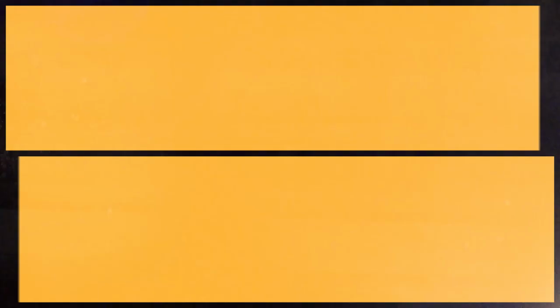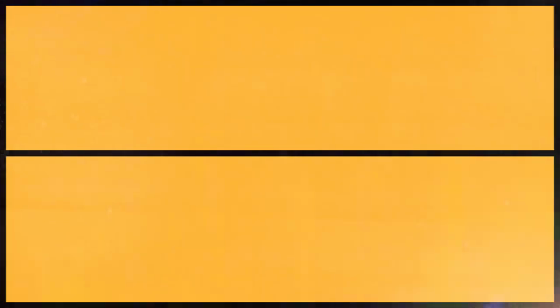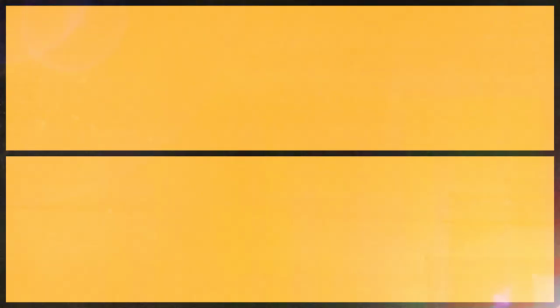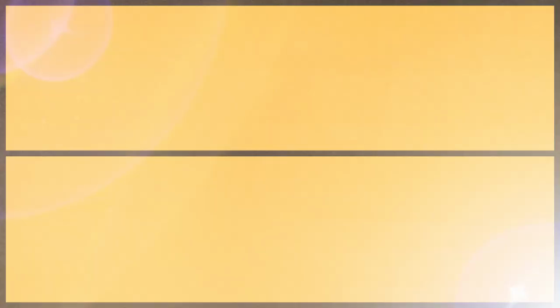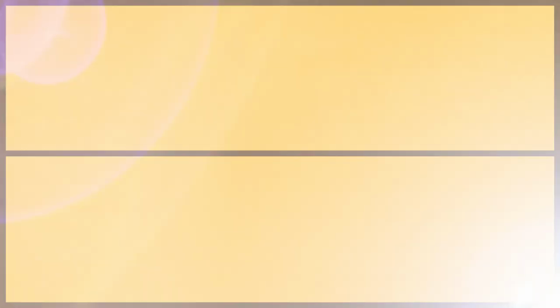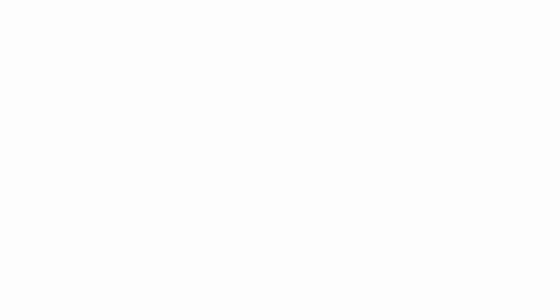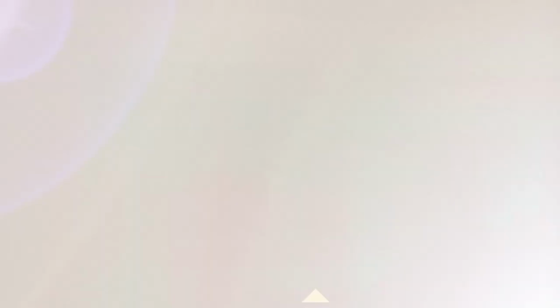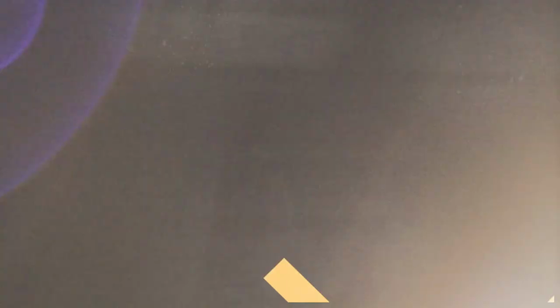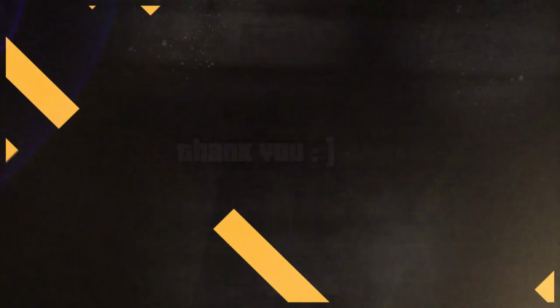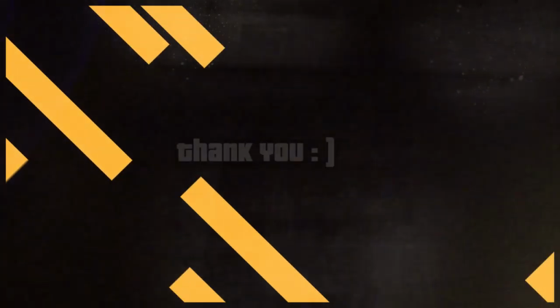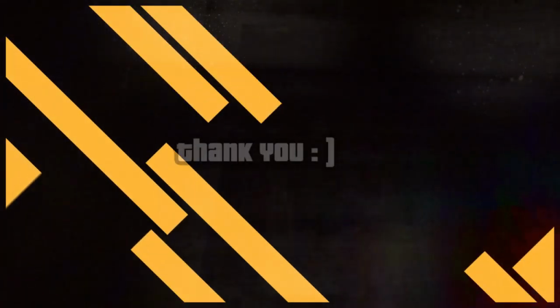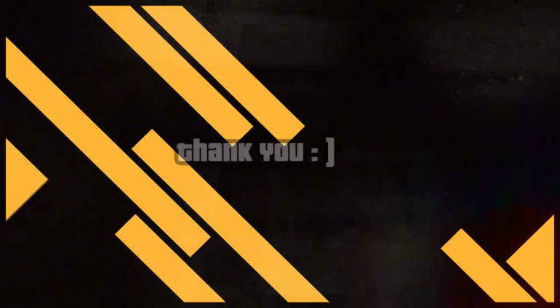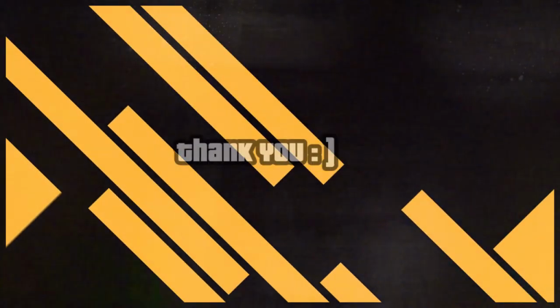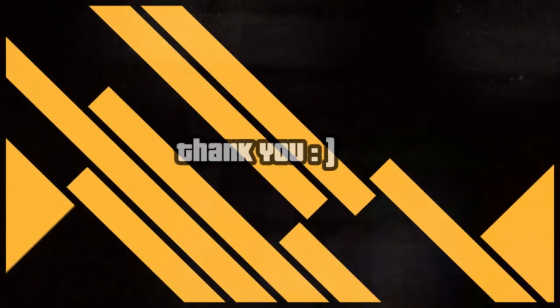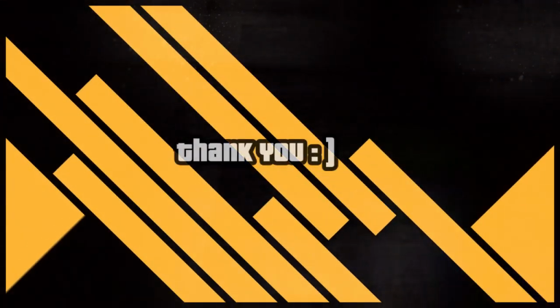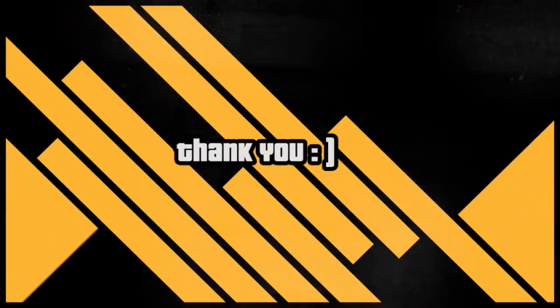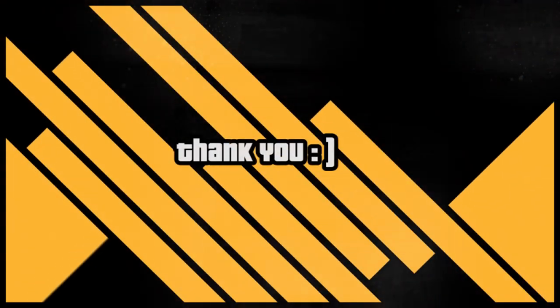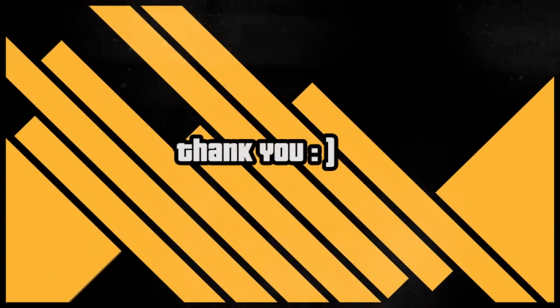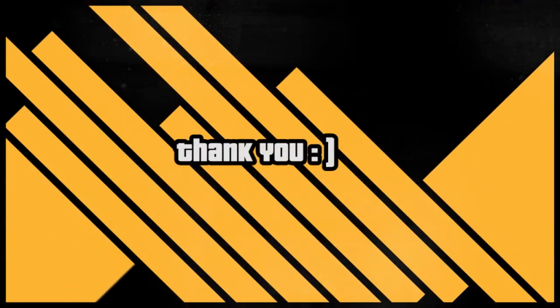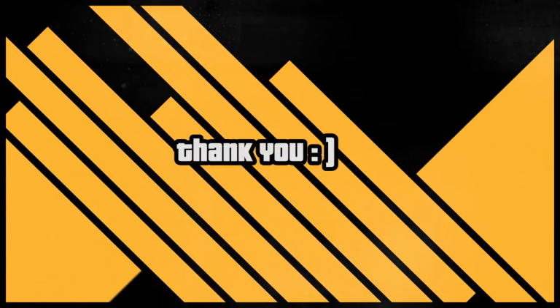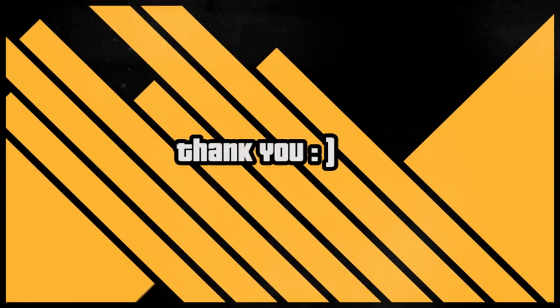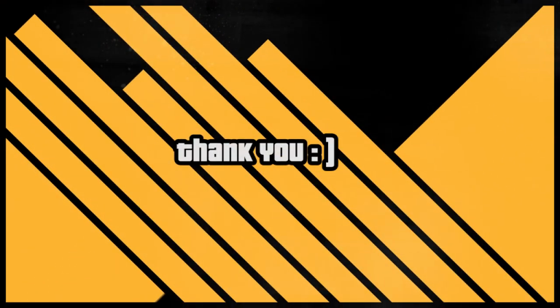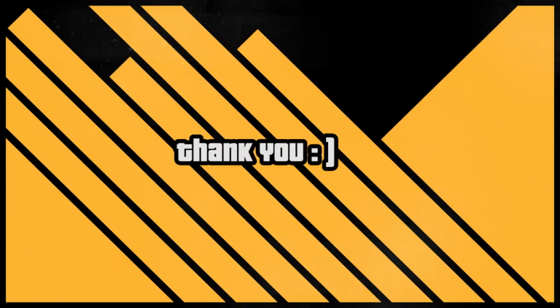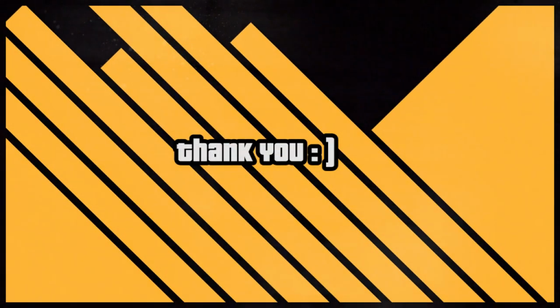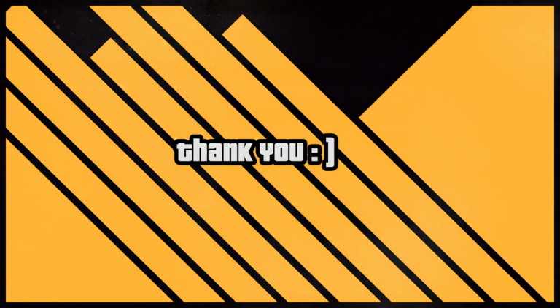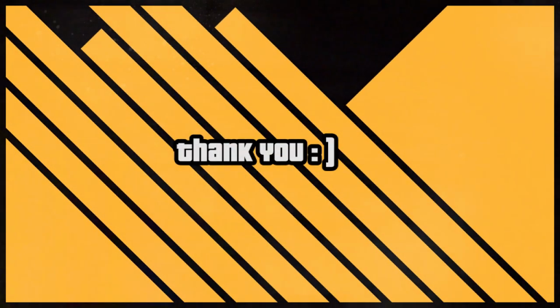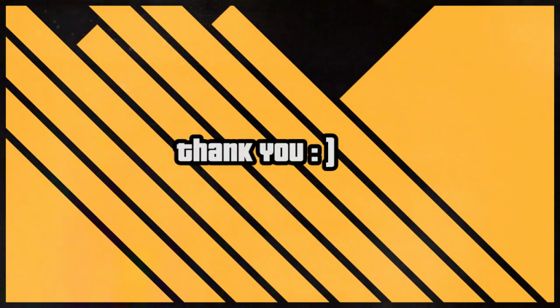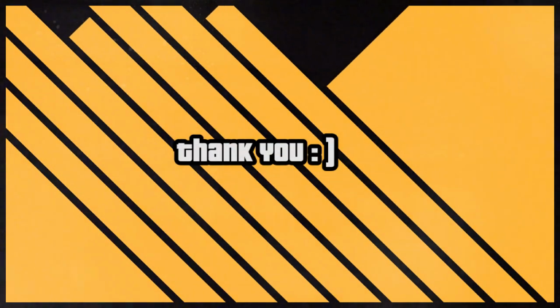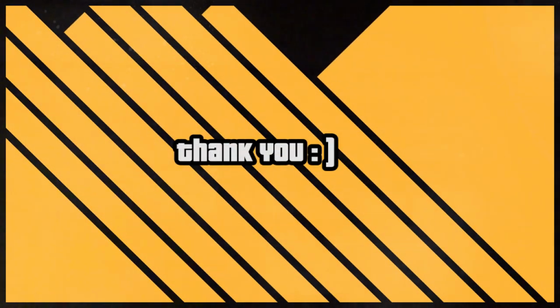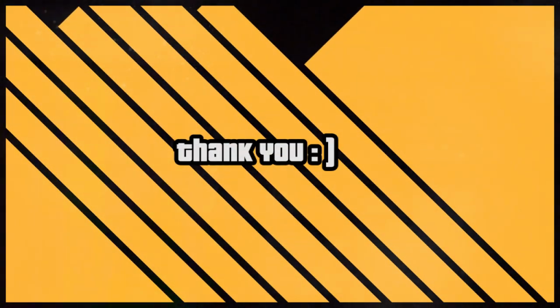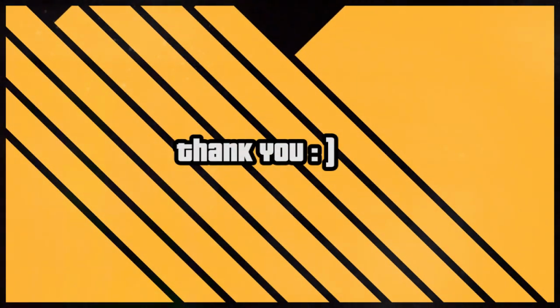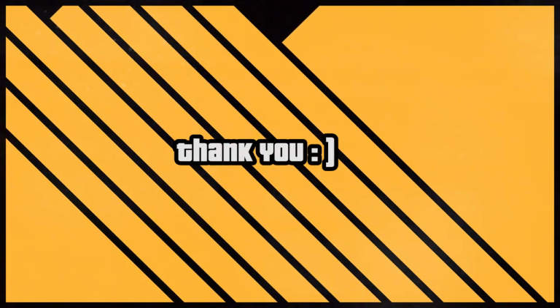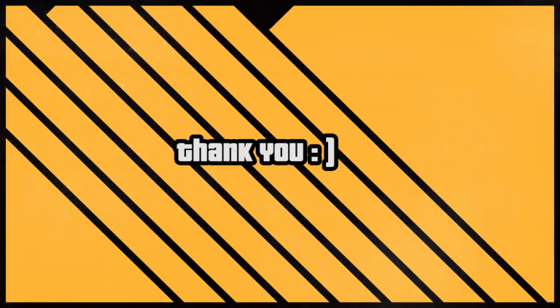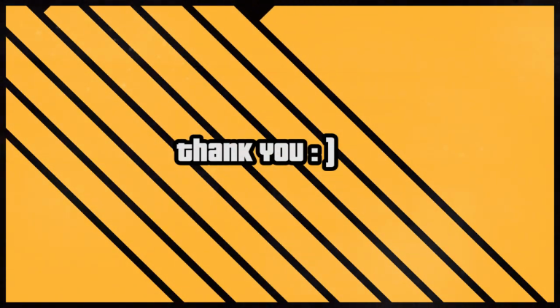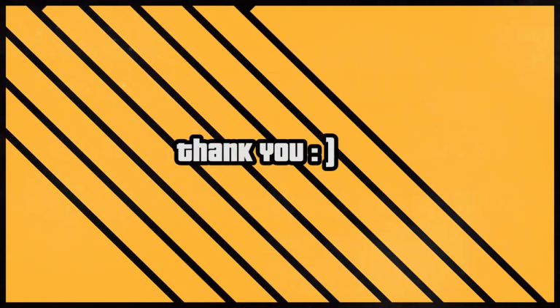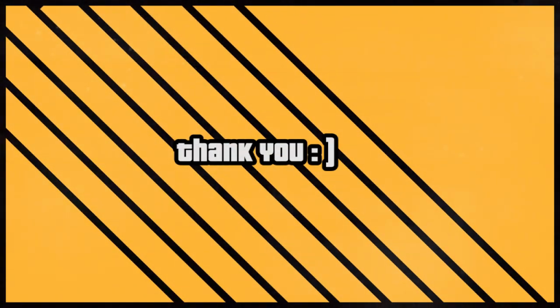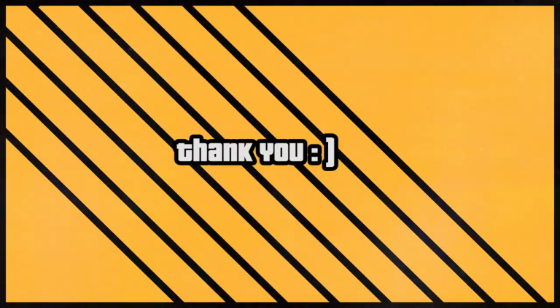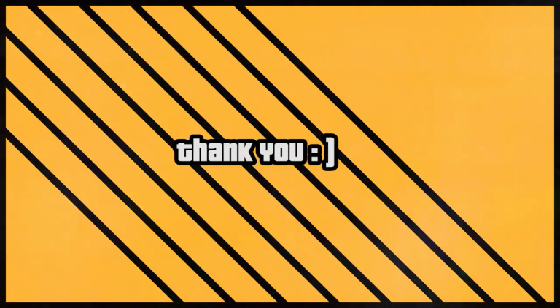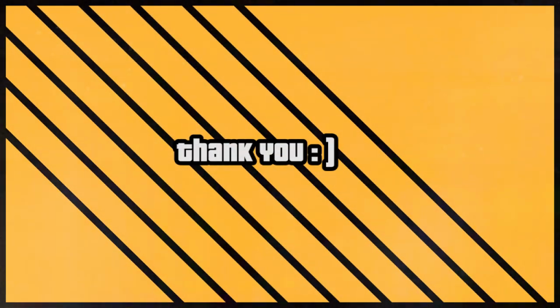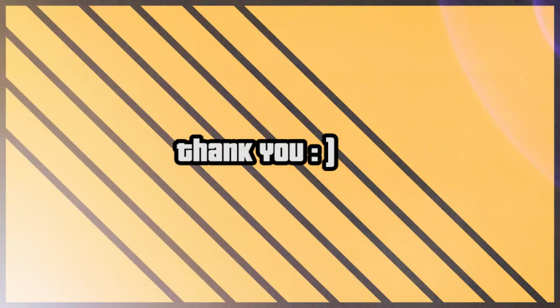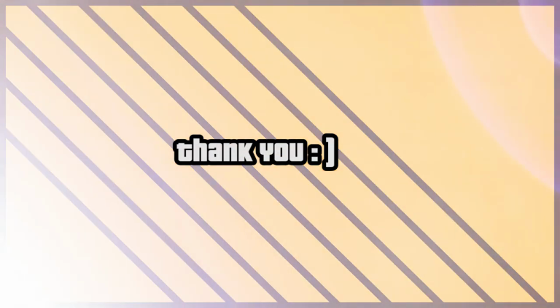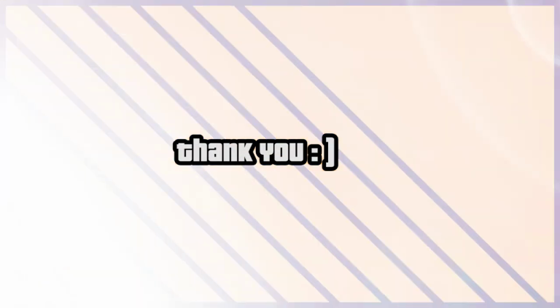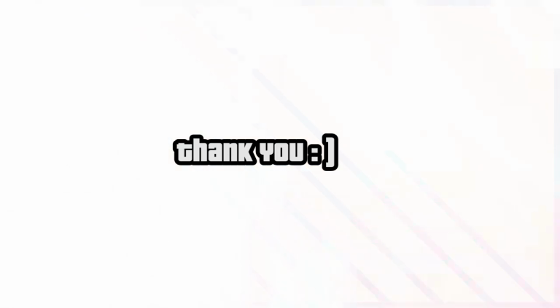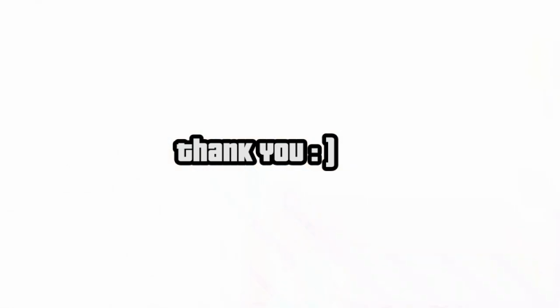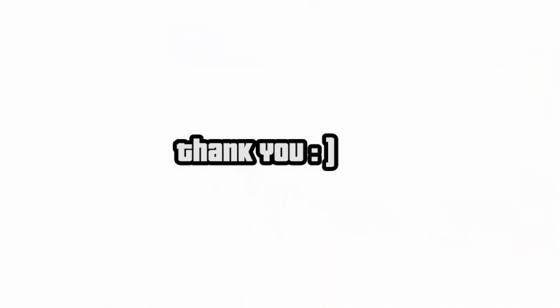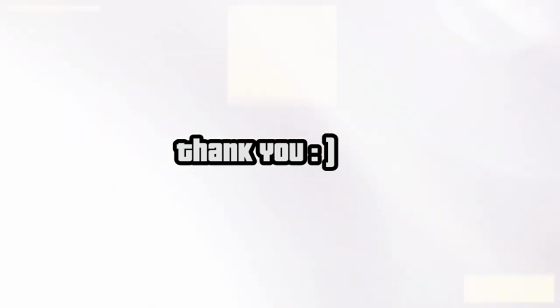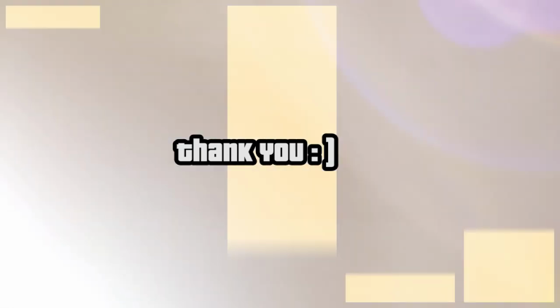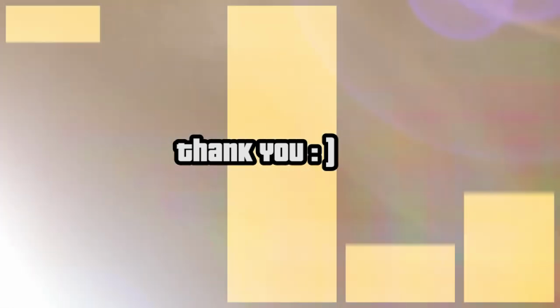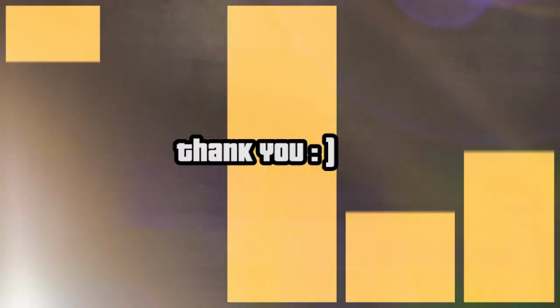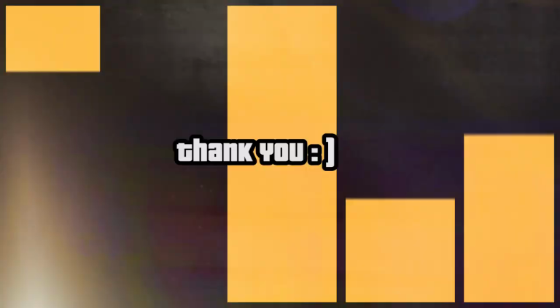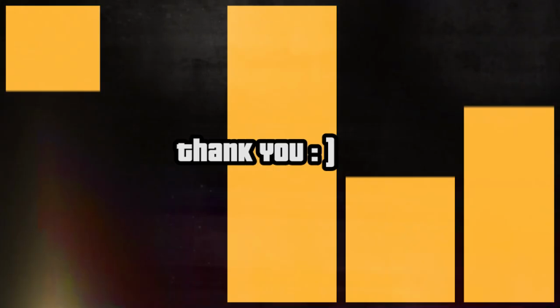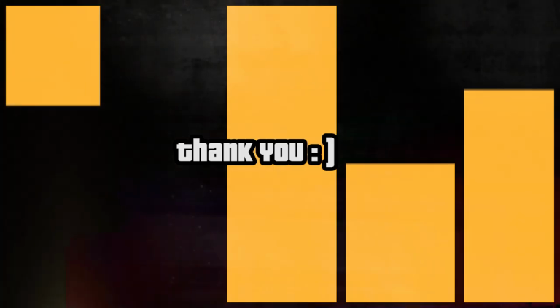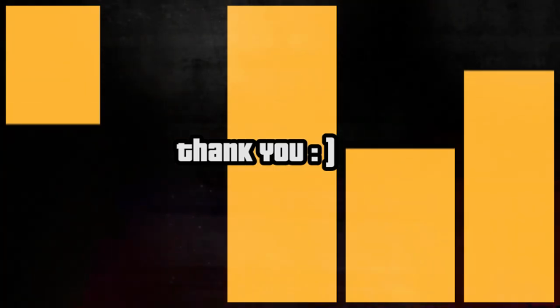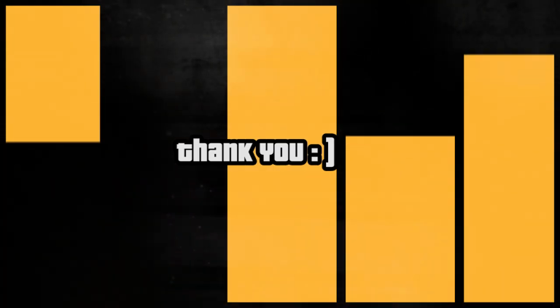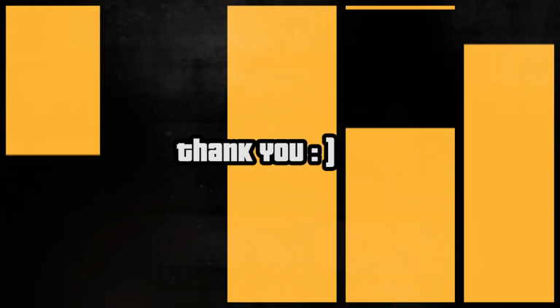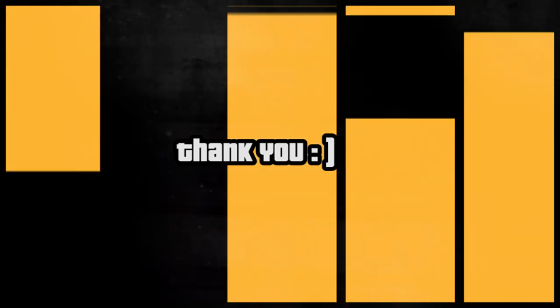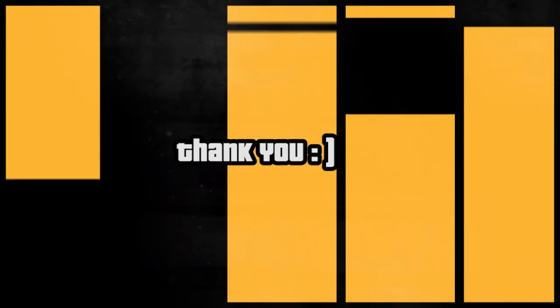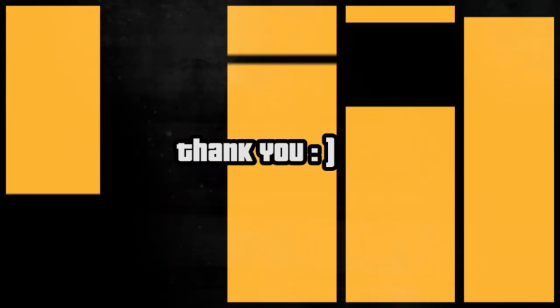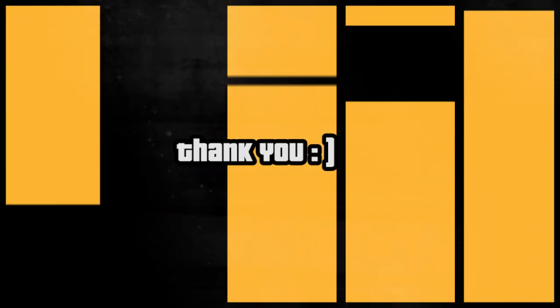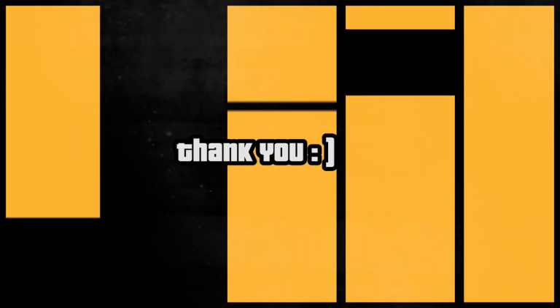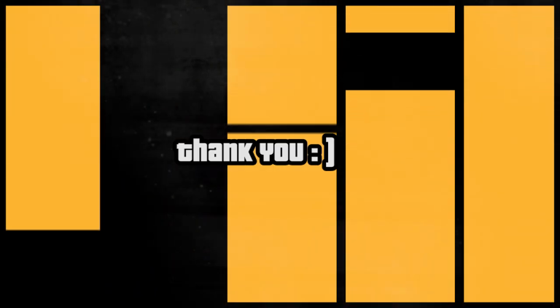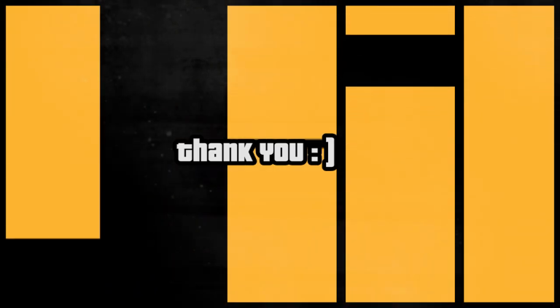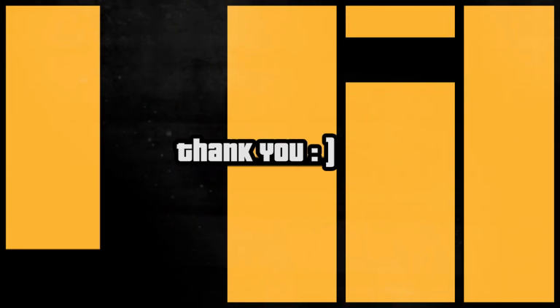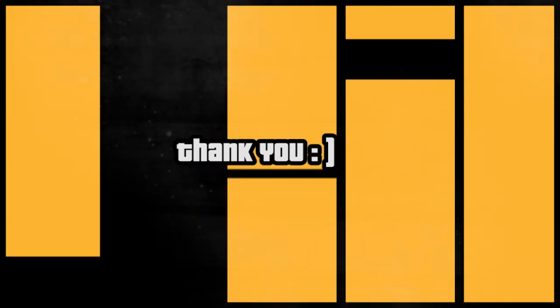That's all for now. Hope you guys gained some knowledge and enjoyed our video. Hopefully, we'll meet you all in Kelantan. Bye-bye!